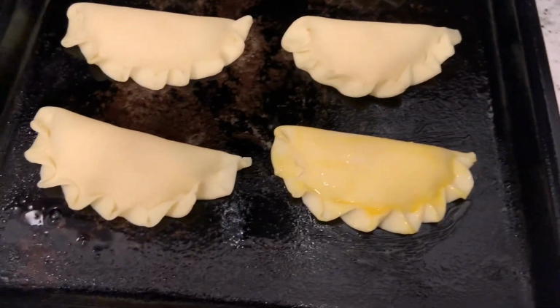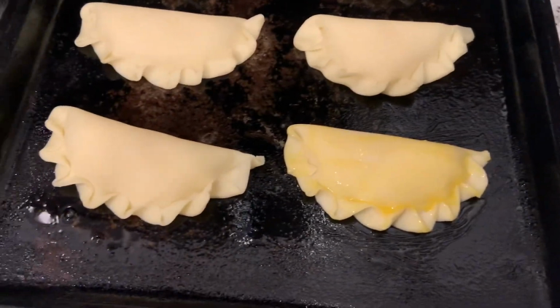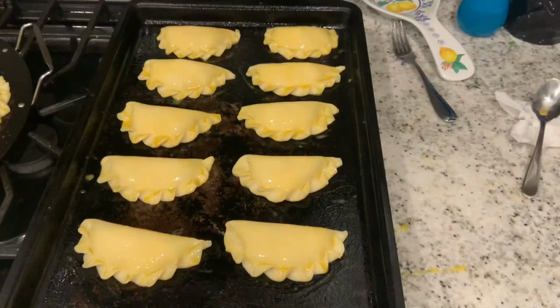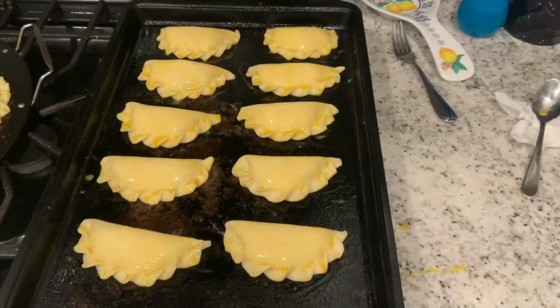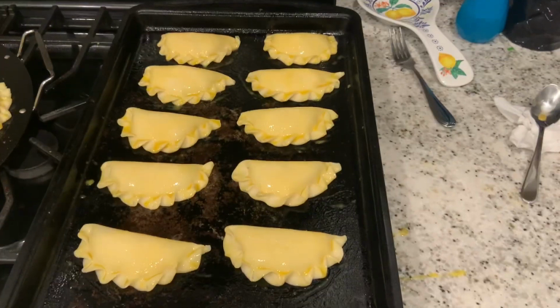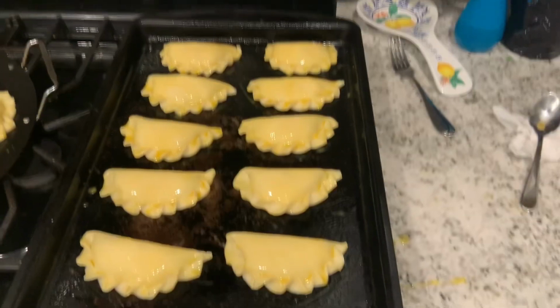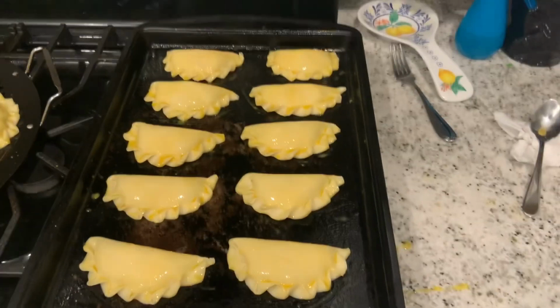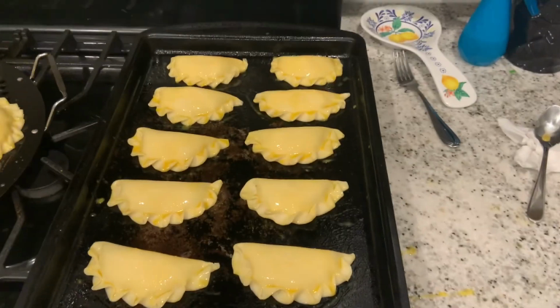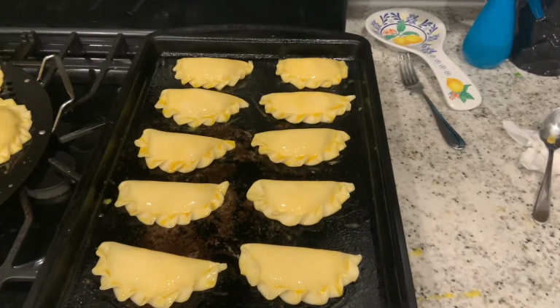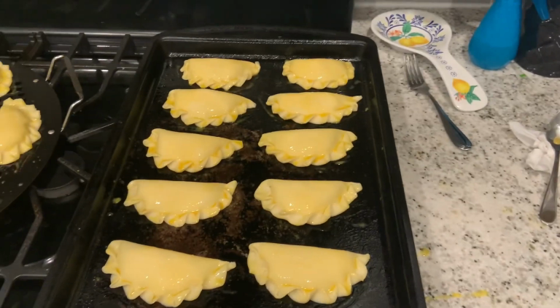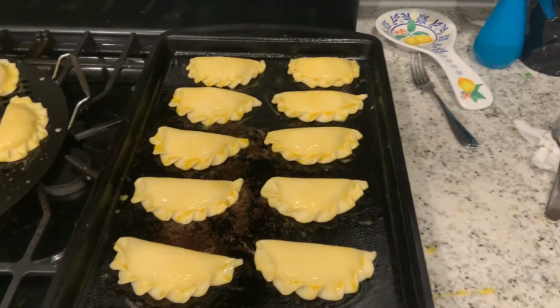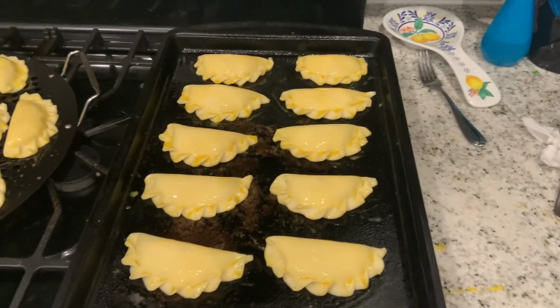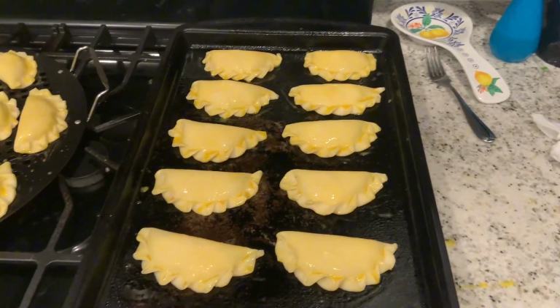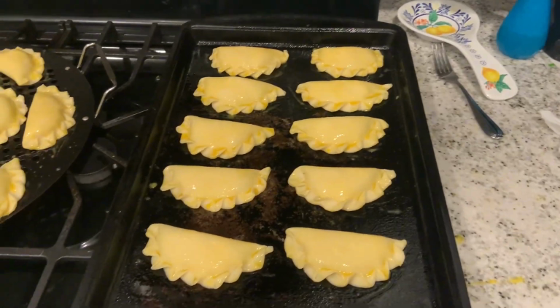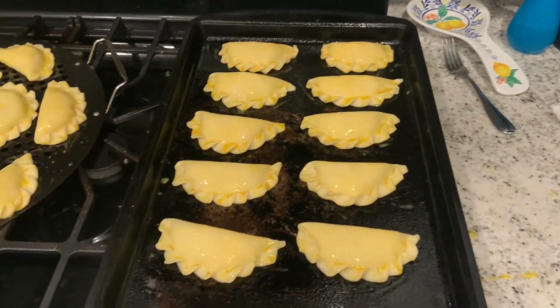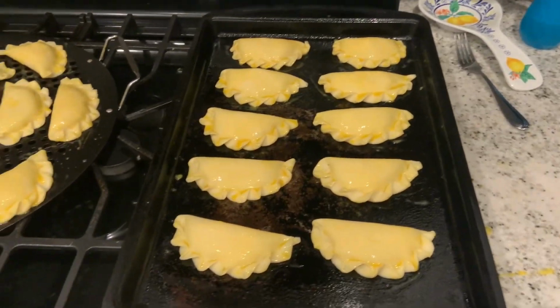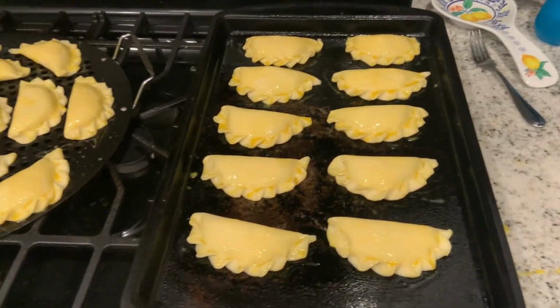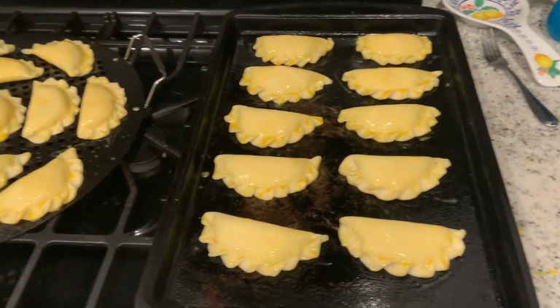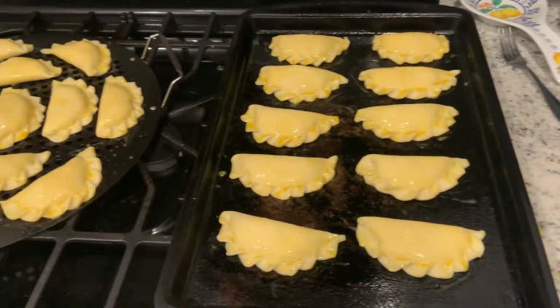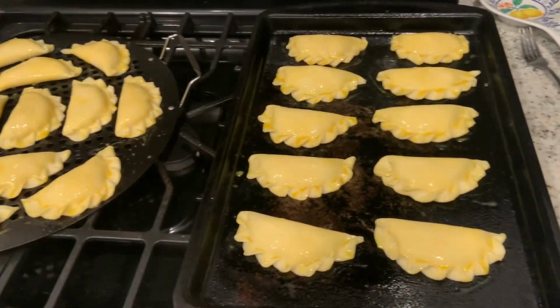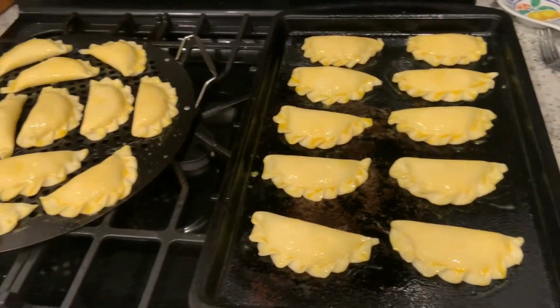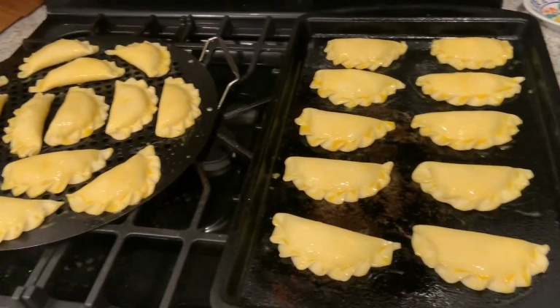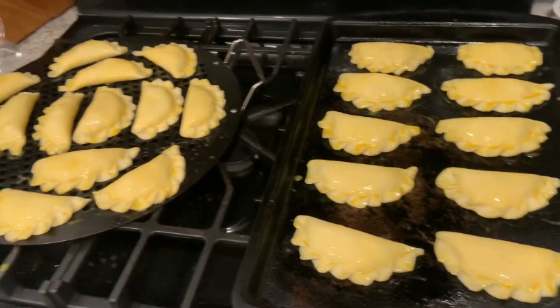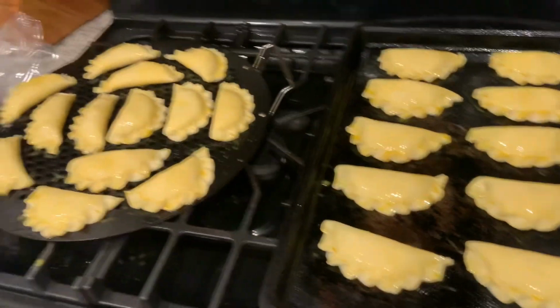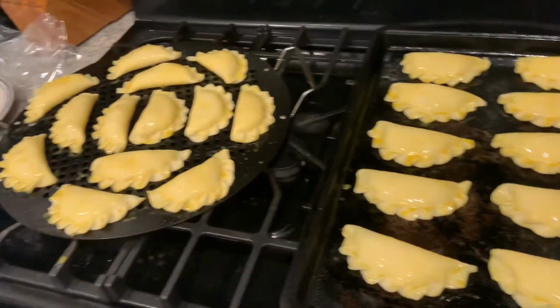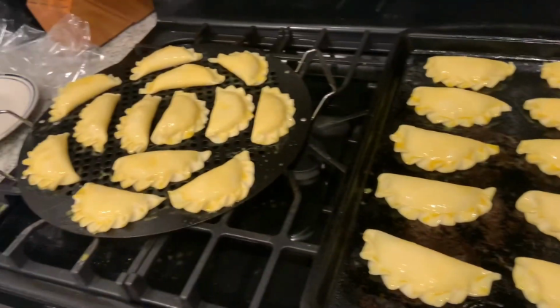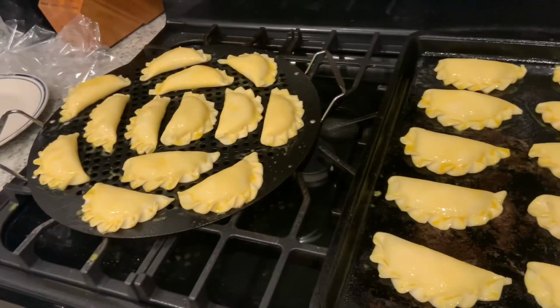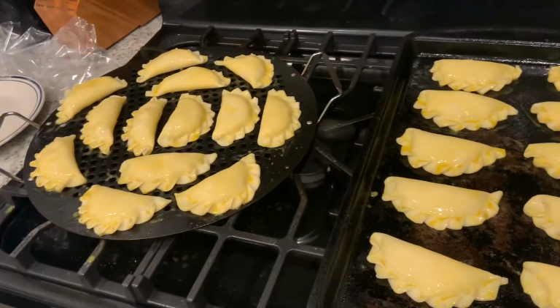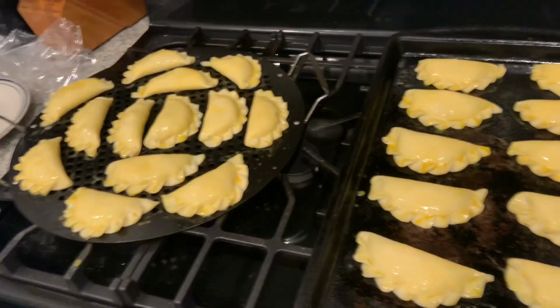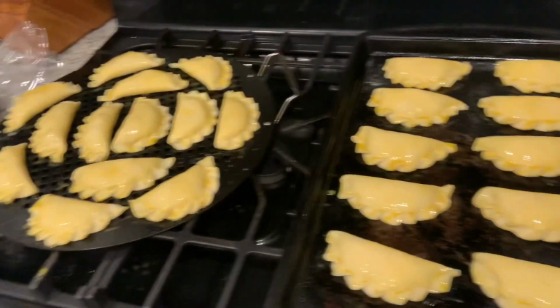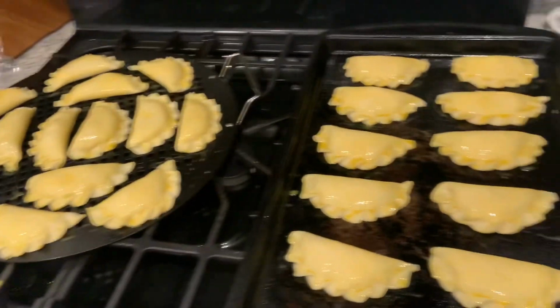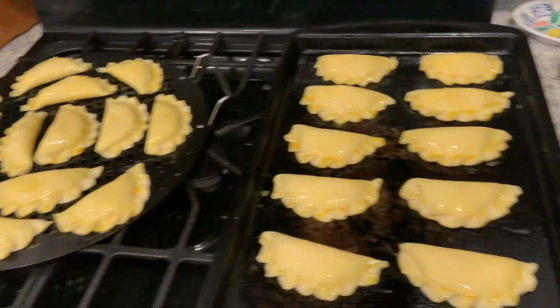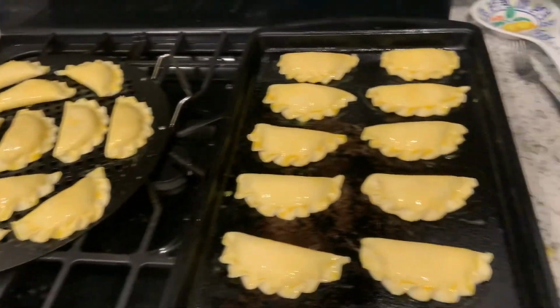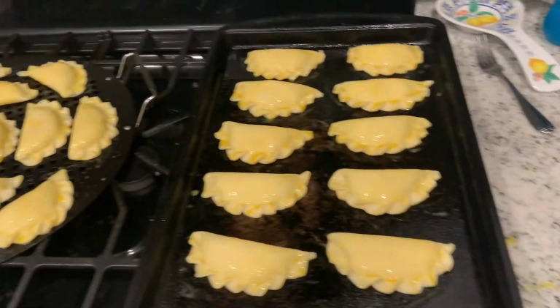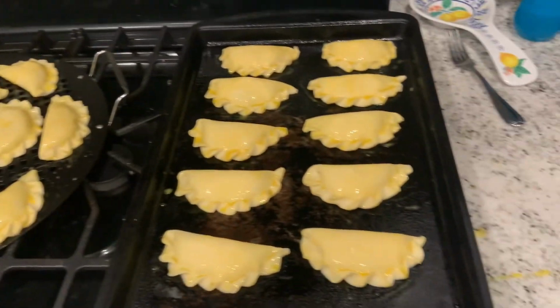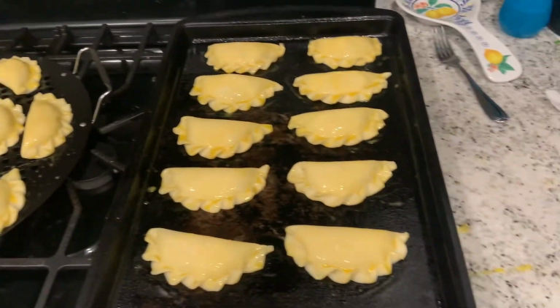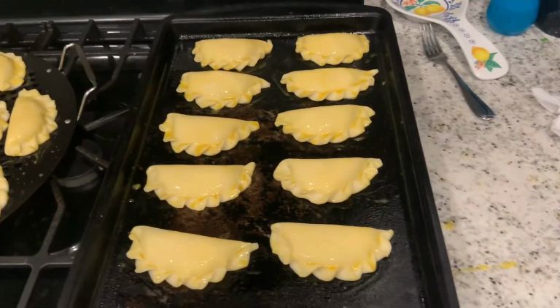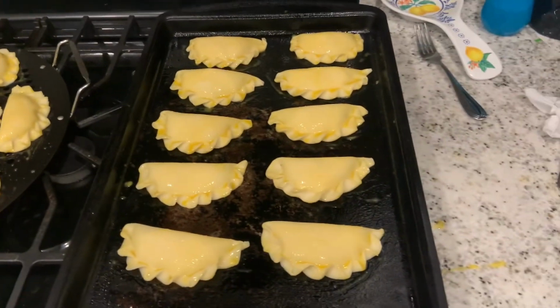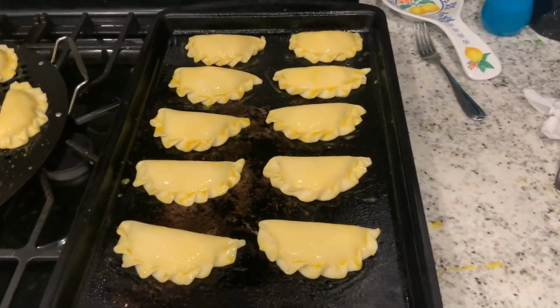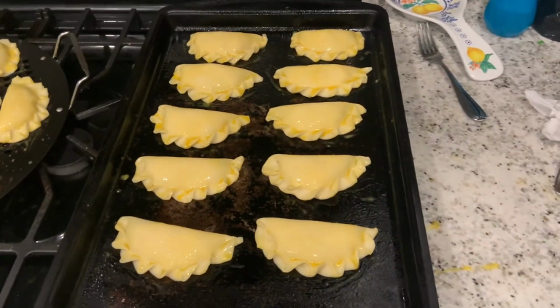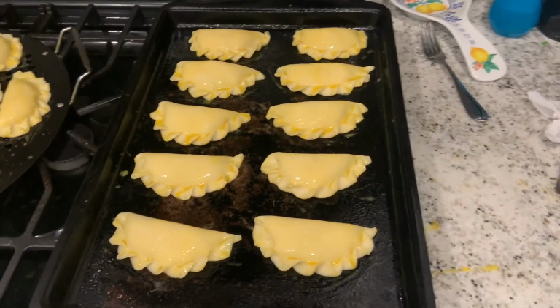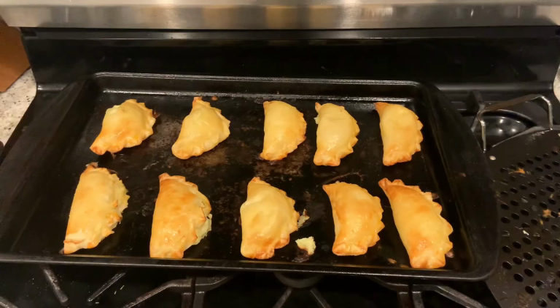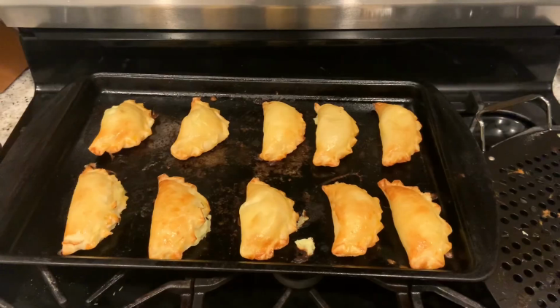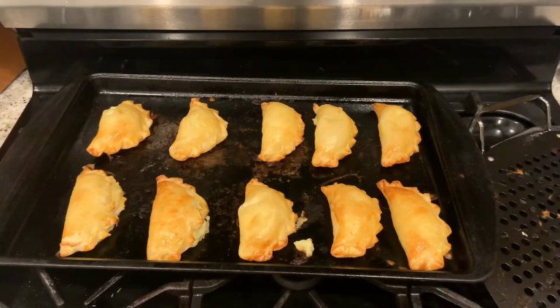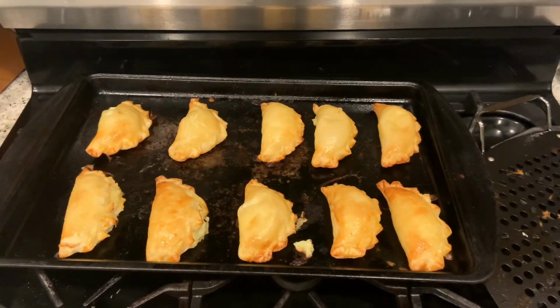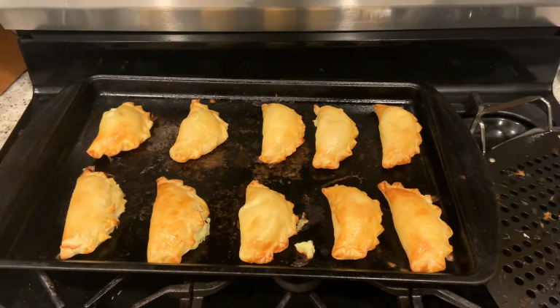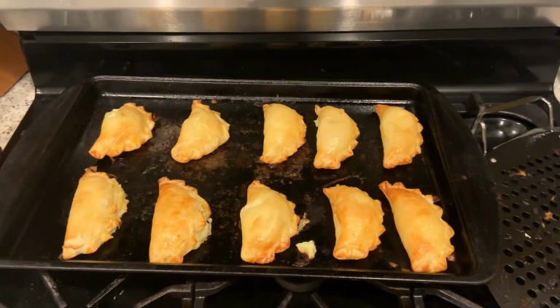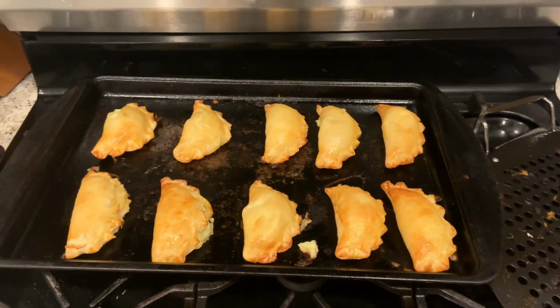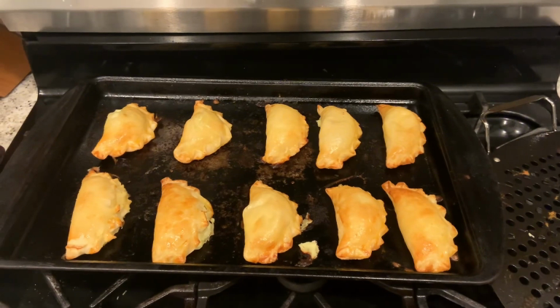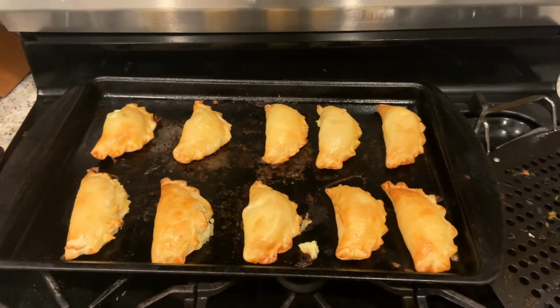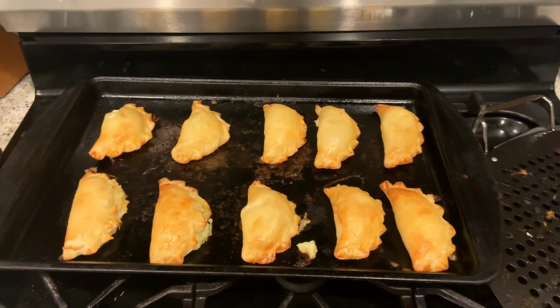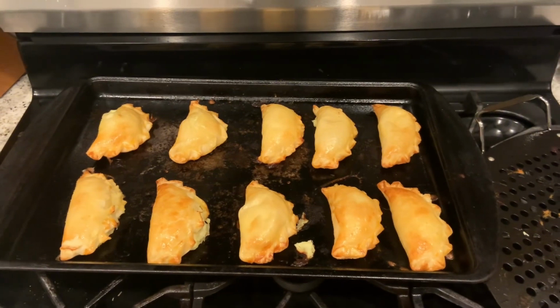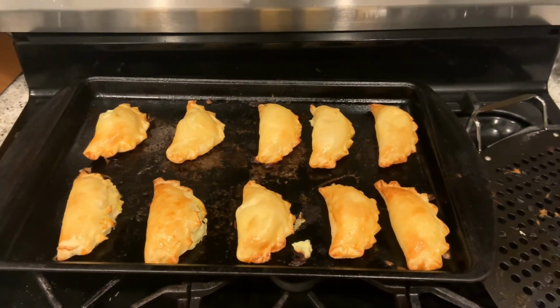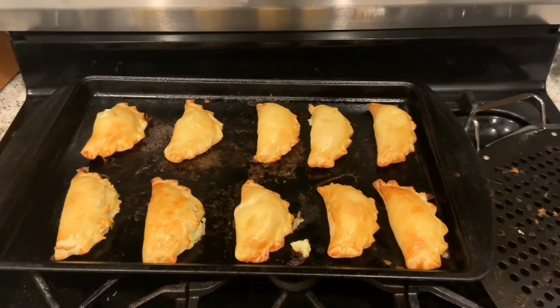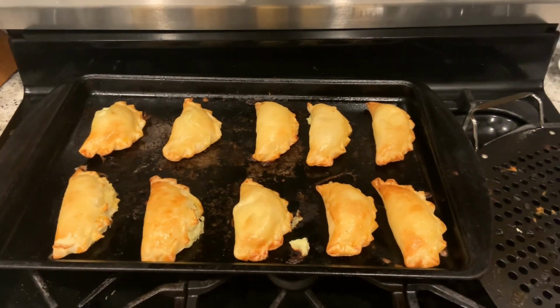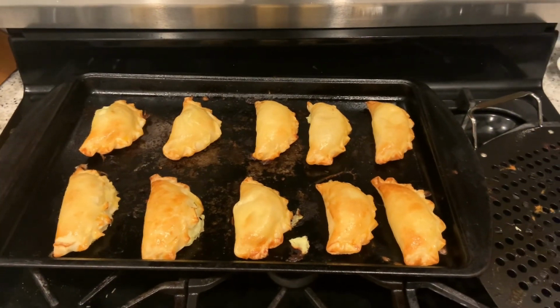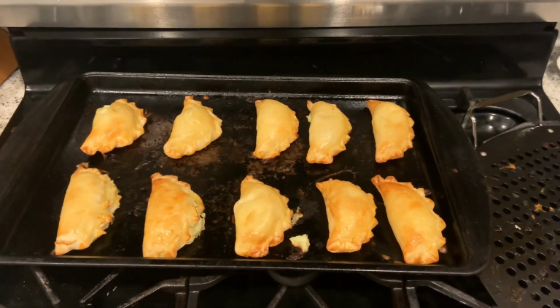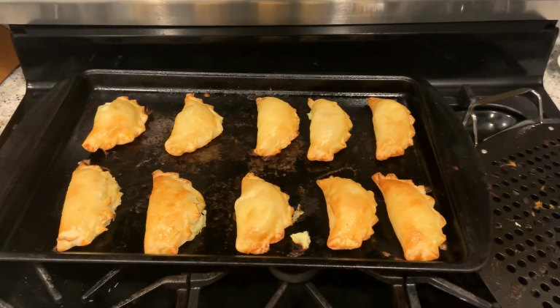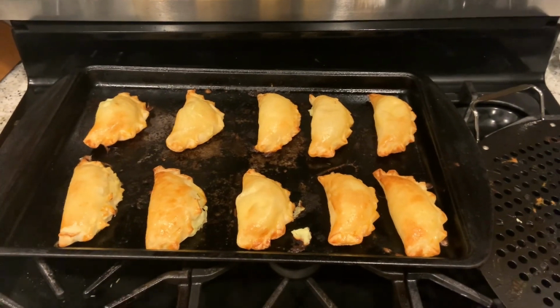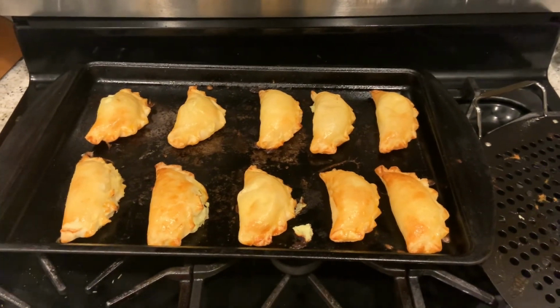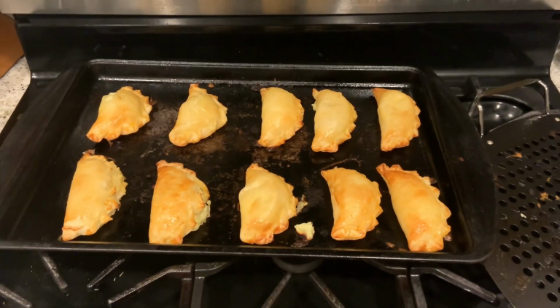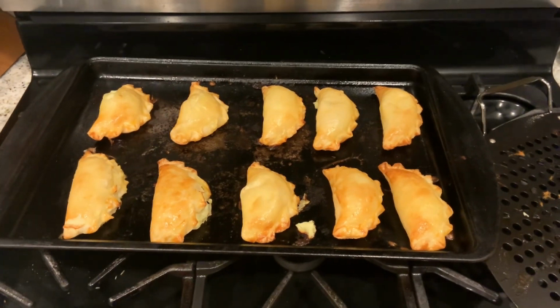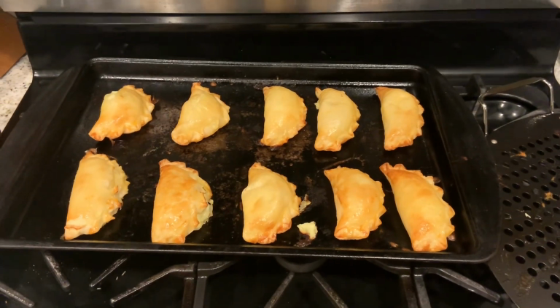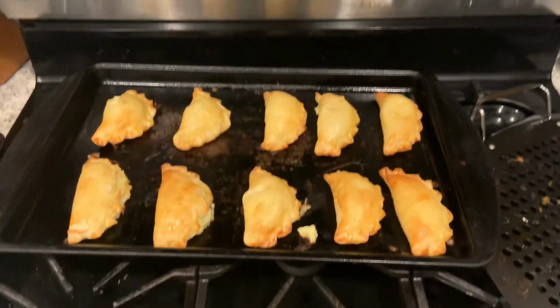Give each empanada a nice little brush with the egg yolk — this makes them golden once they're done. Pop them in the oven at 400 degrees for about 20 minutes and they're going to come out like this. Enjoy!